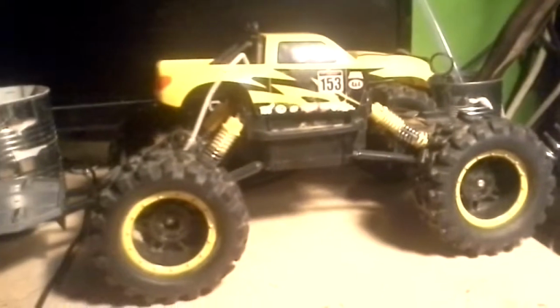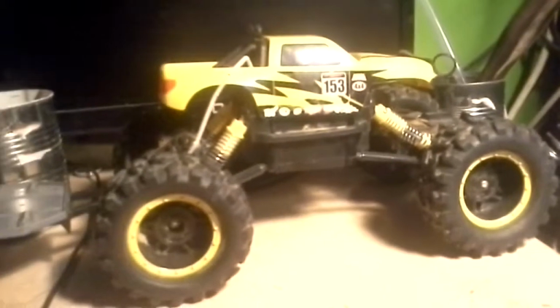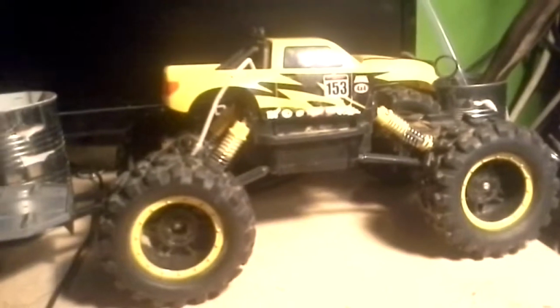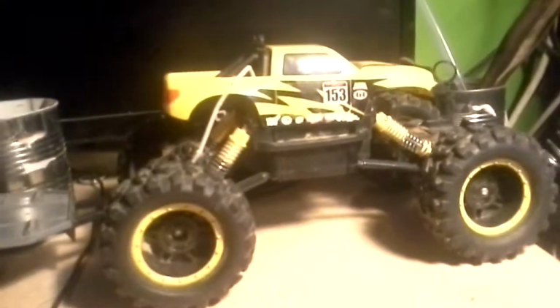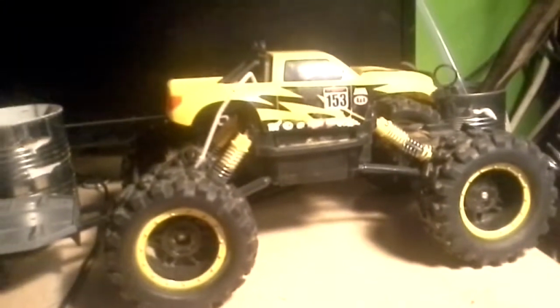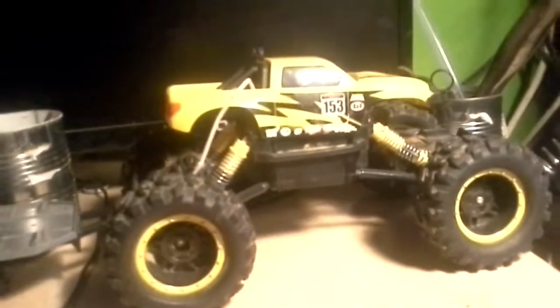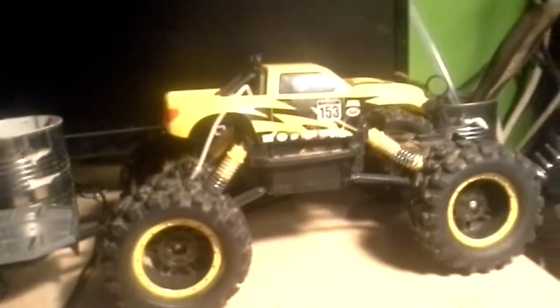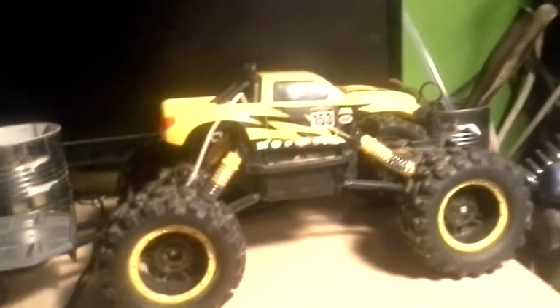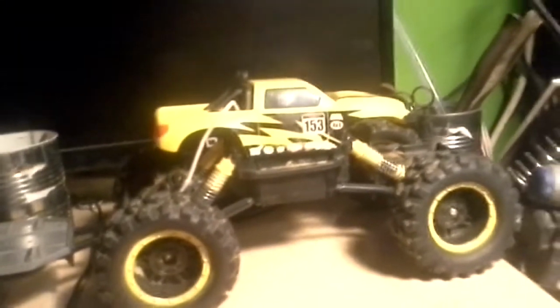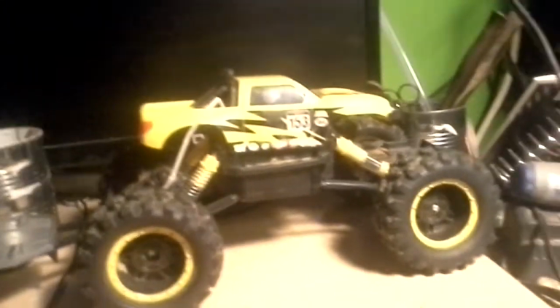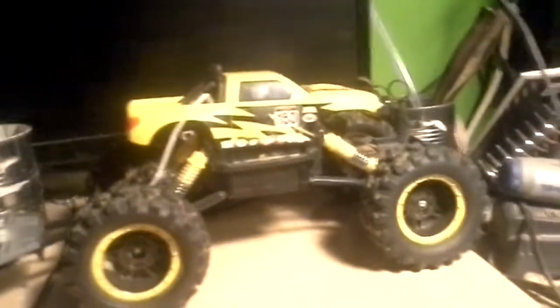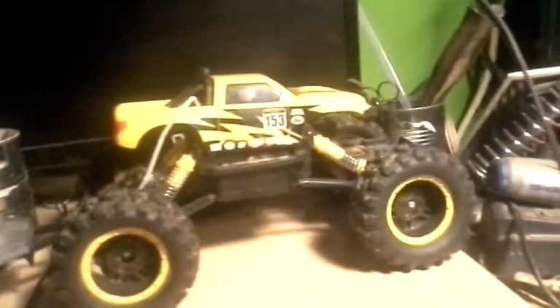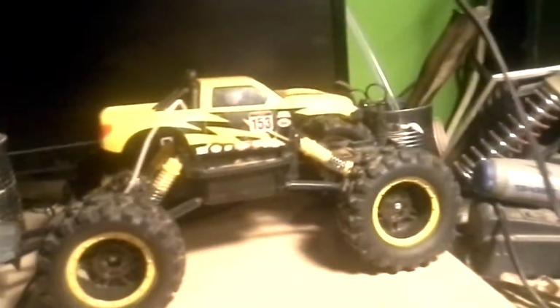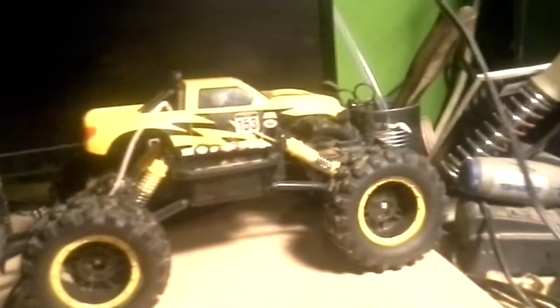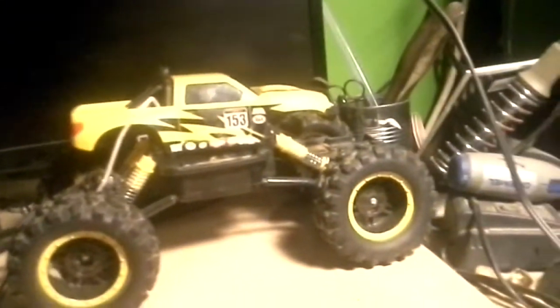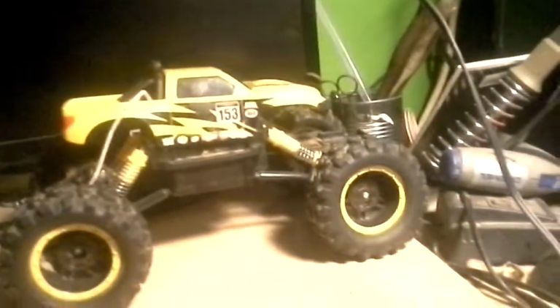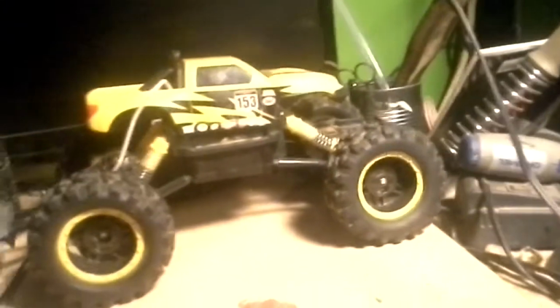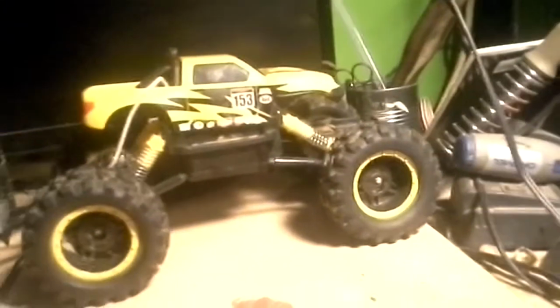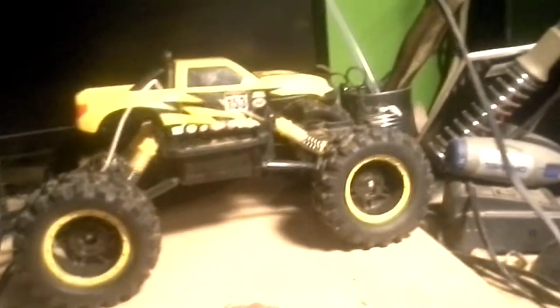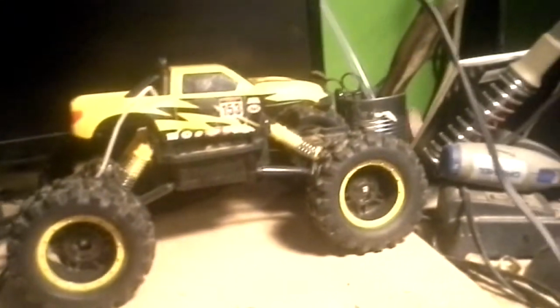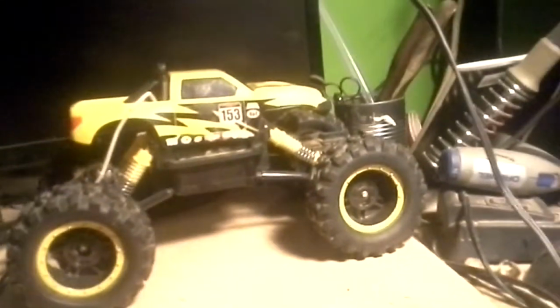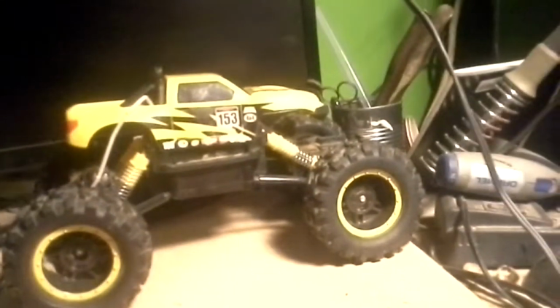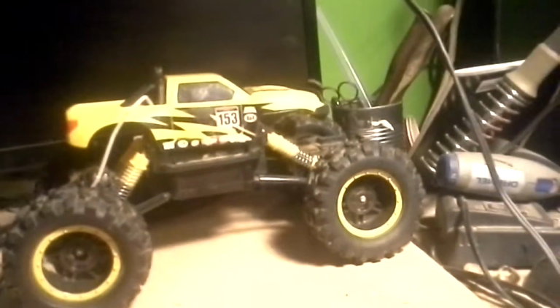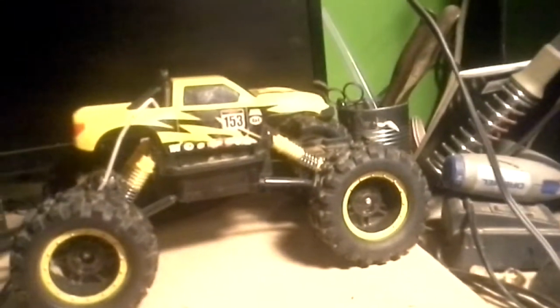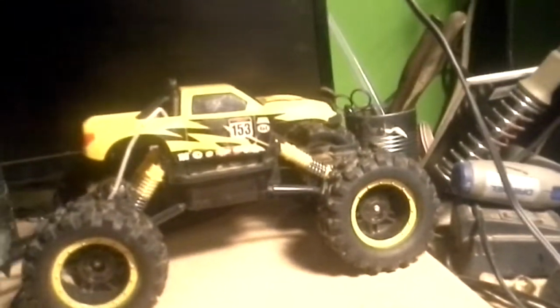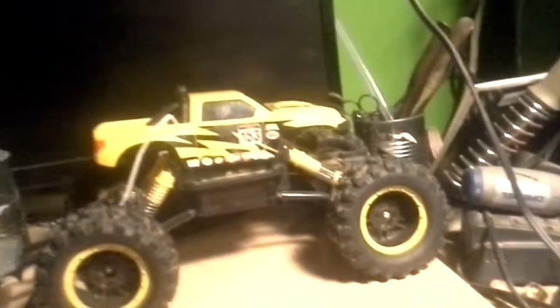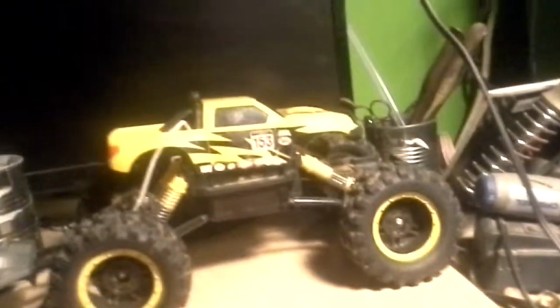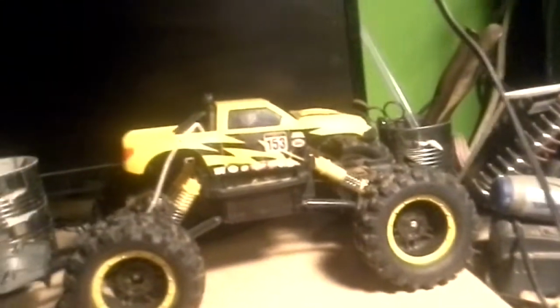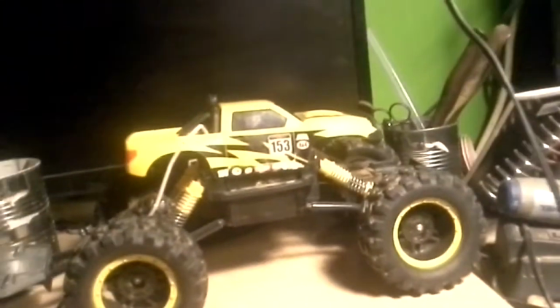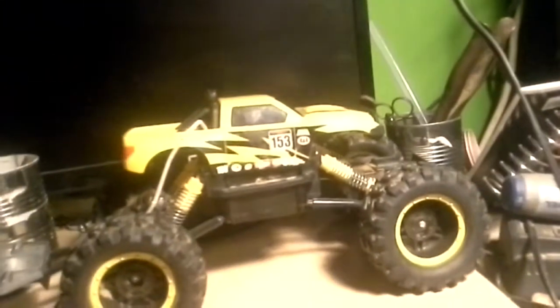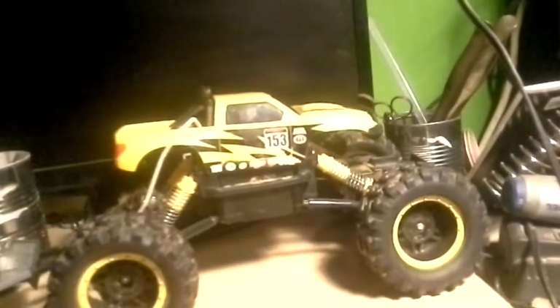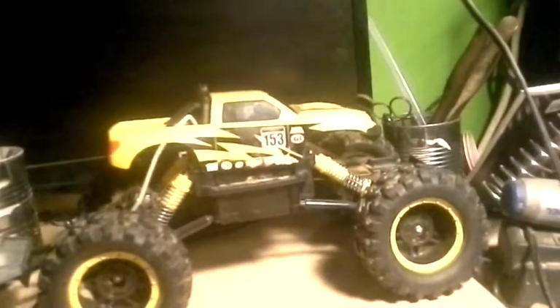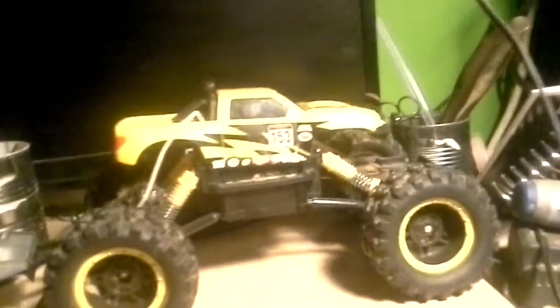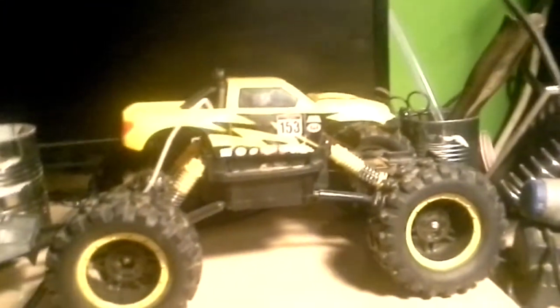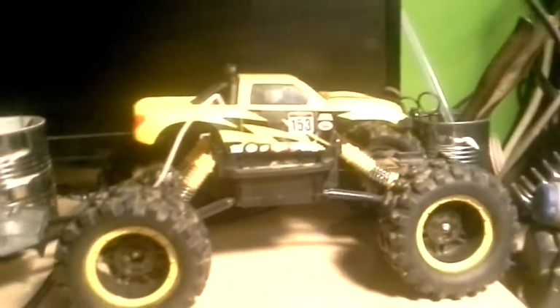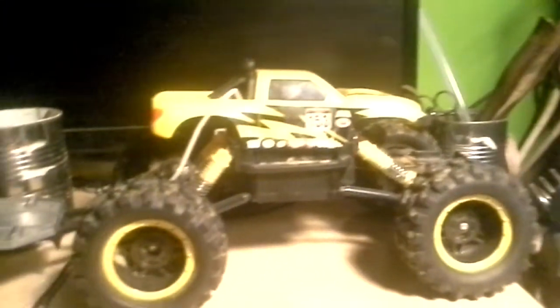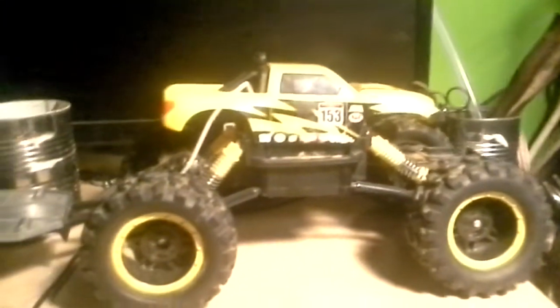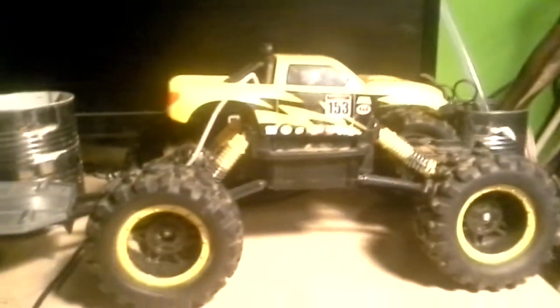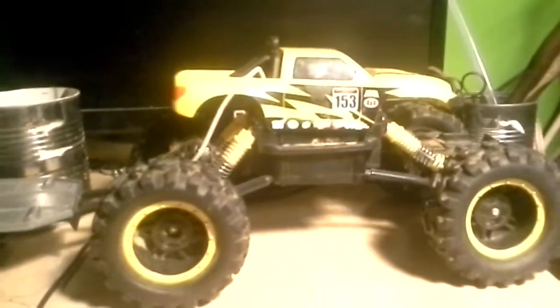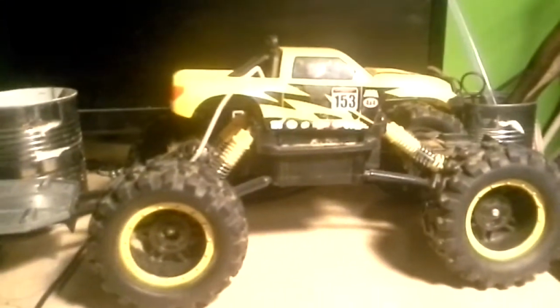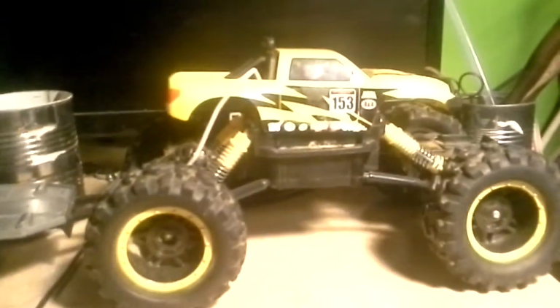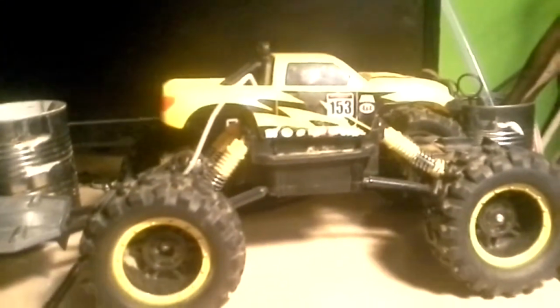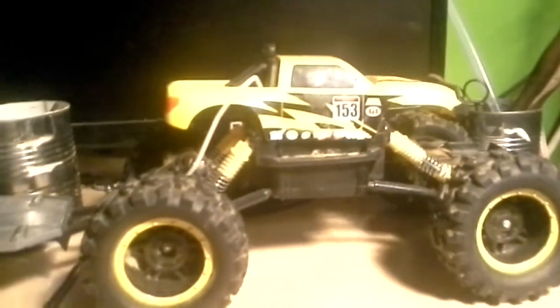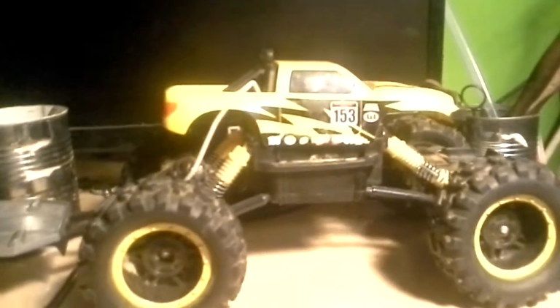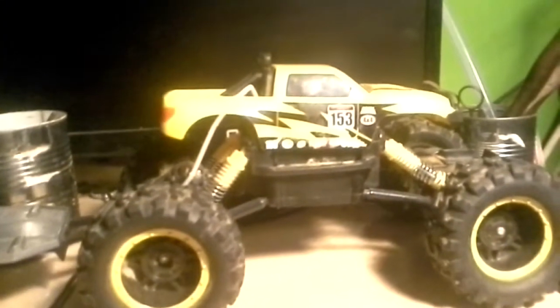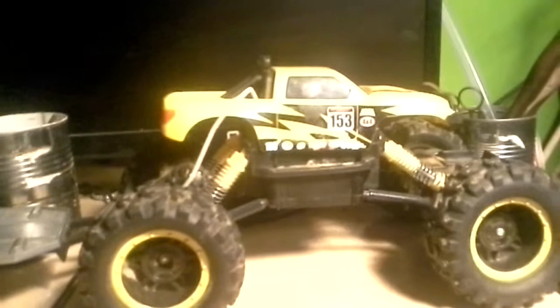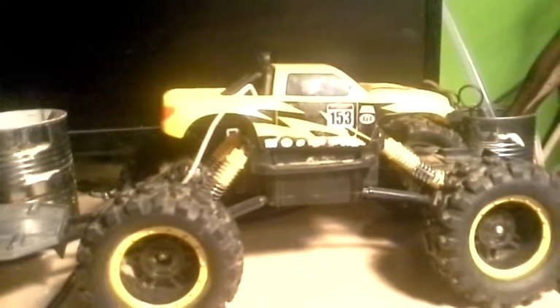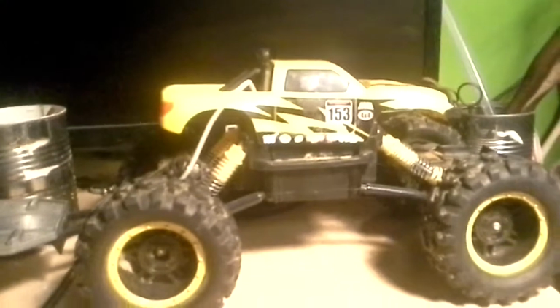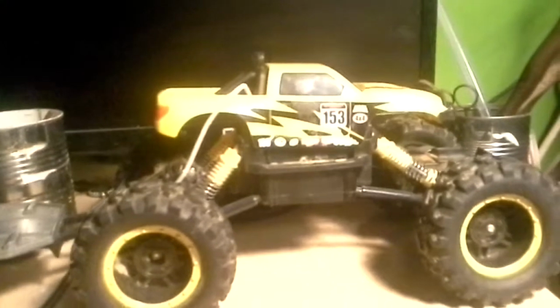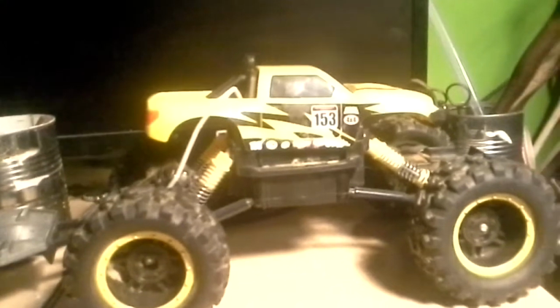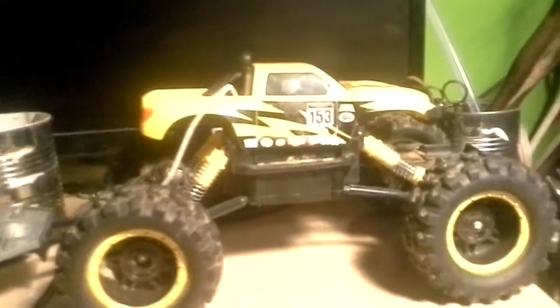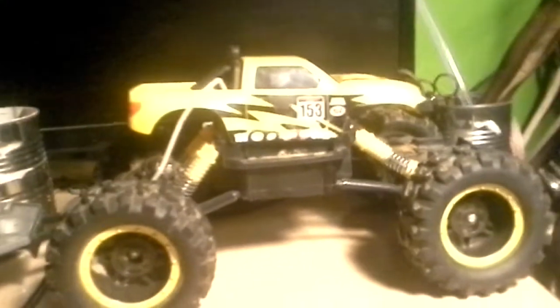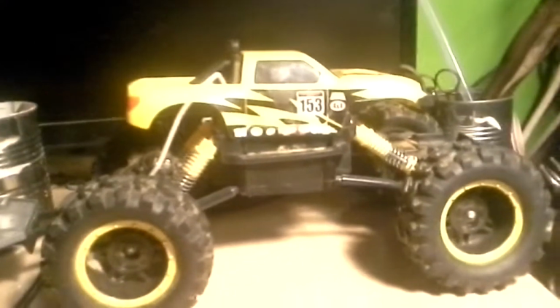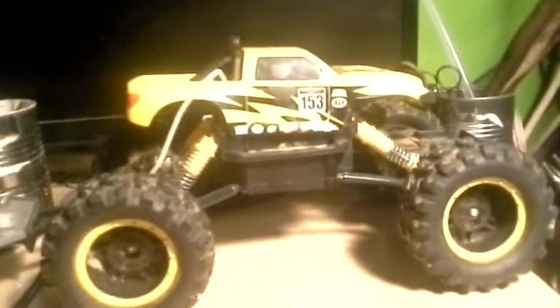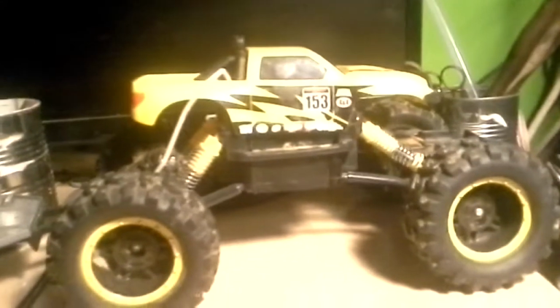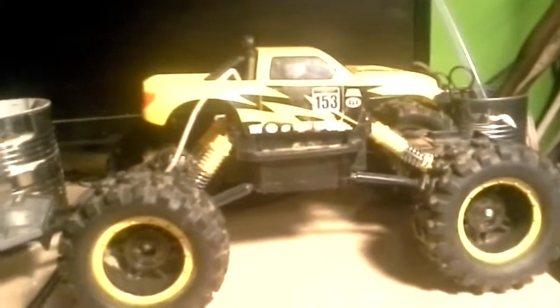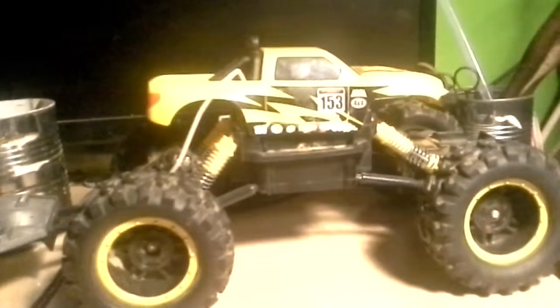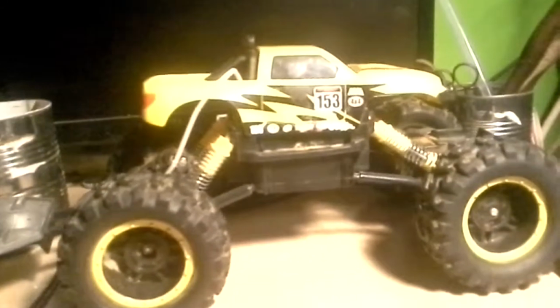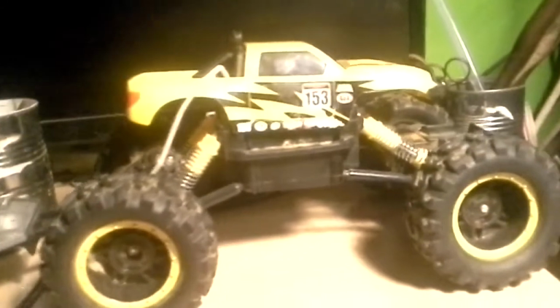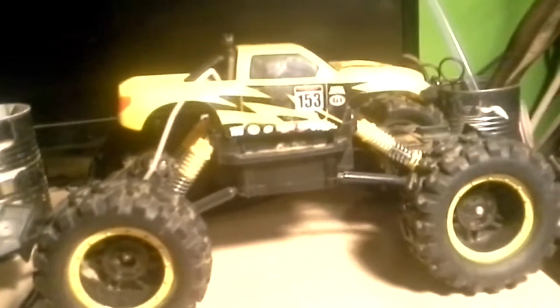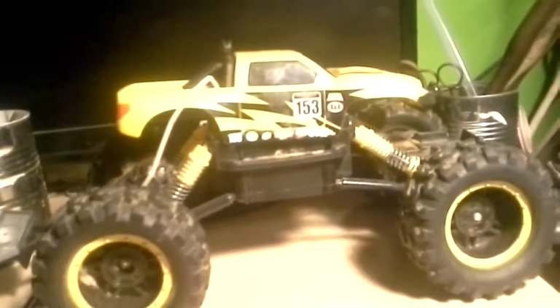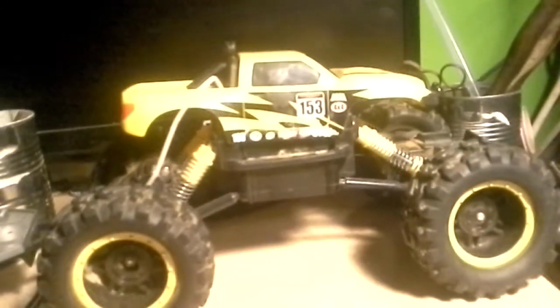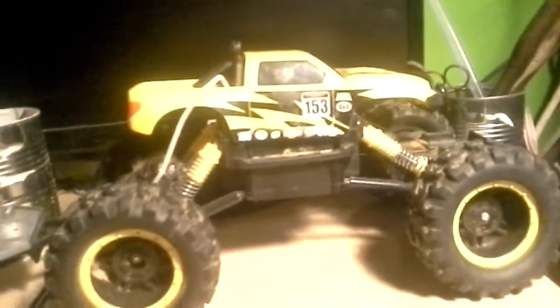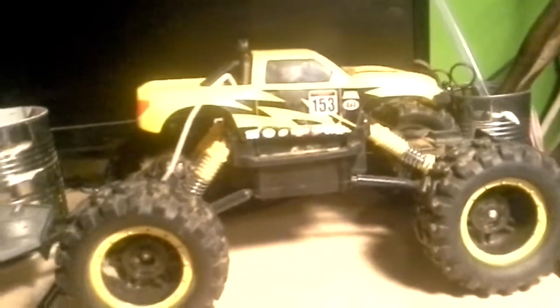Hey guys, thought I would do a quick video of my RC Swapmeet finds. Another Moscow Rock Crawler — my 13th one — for $1.